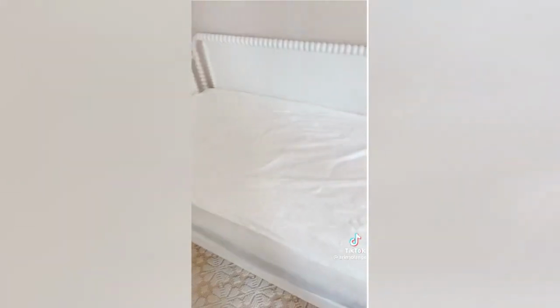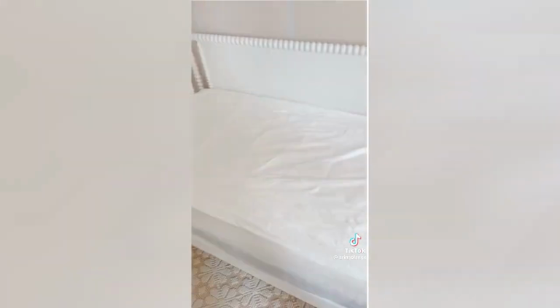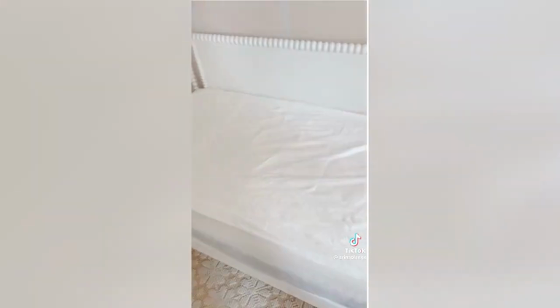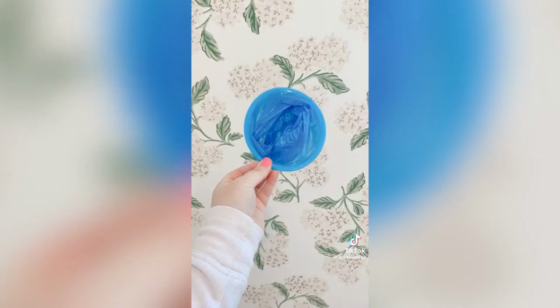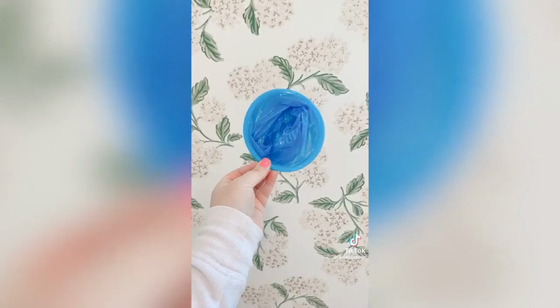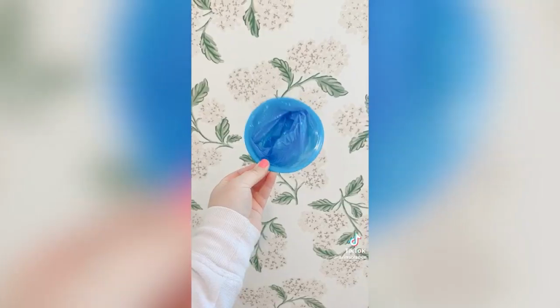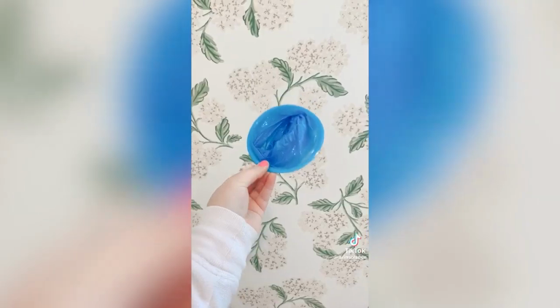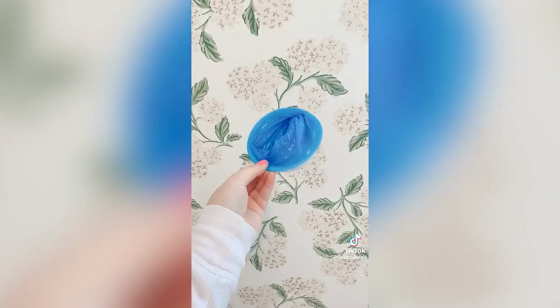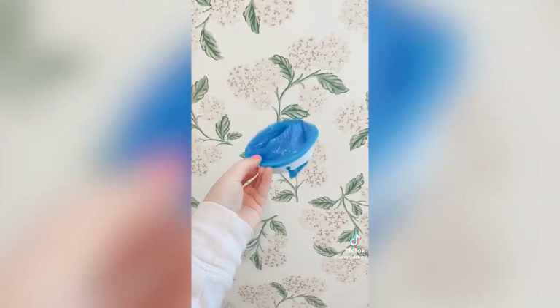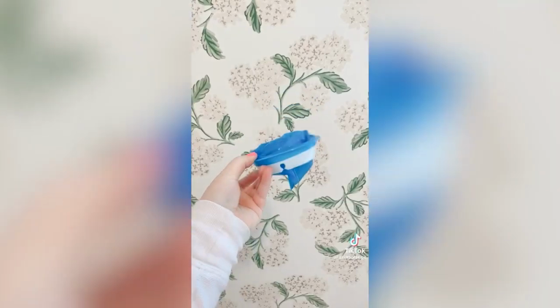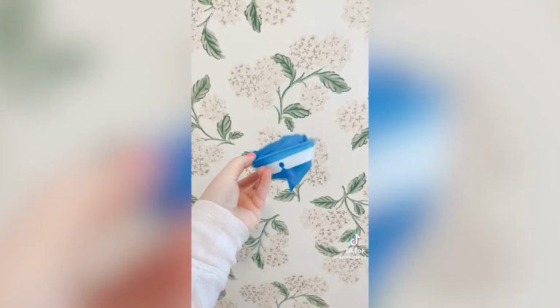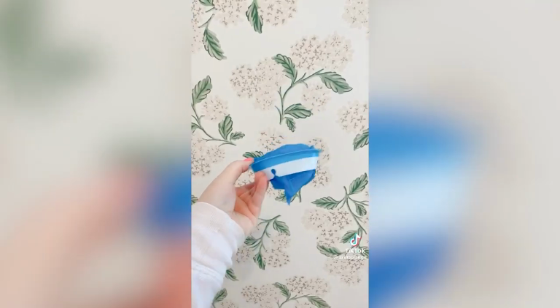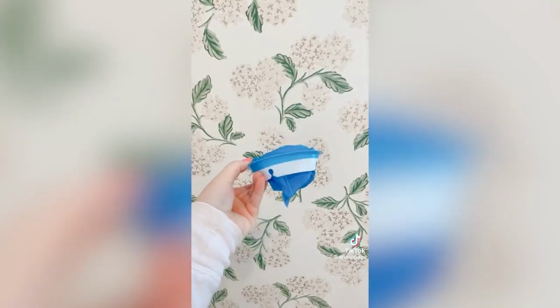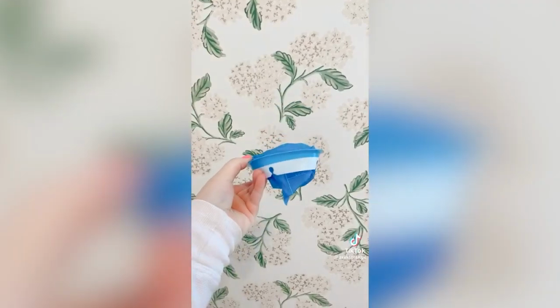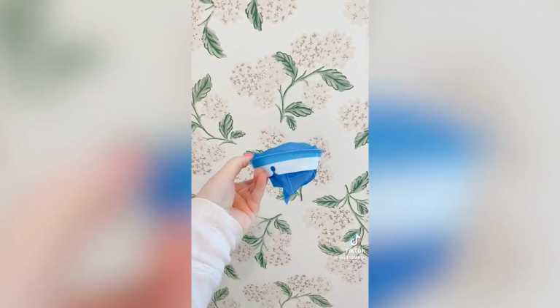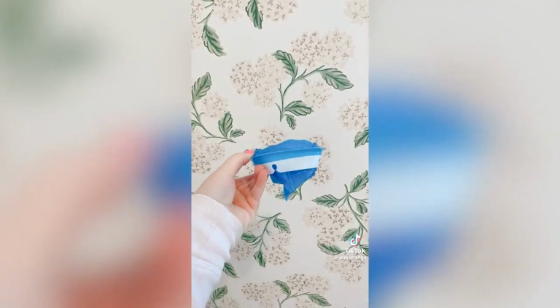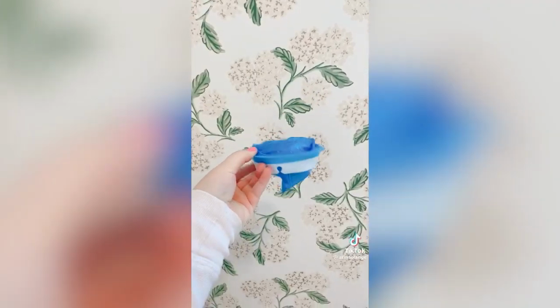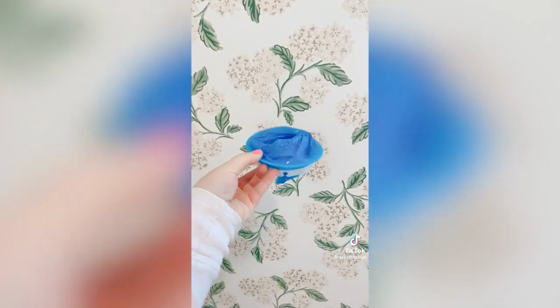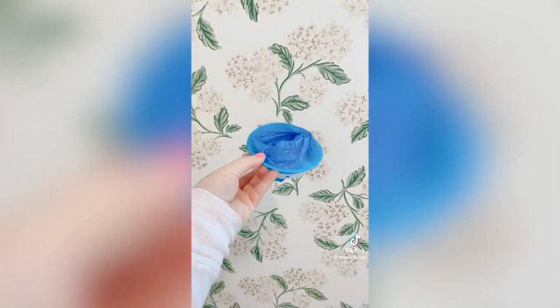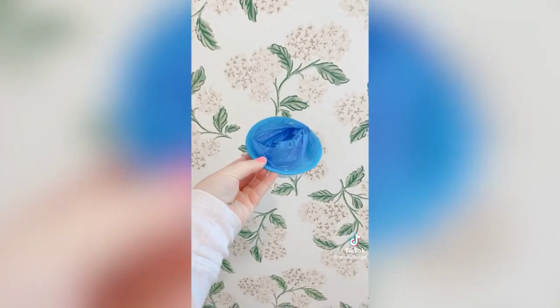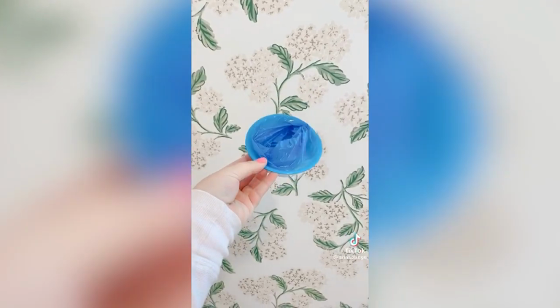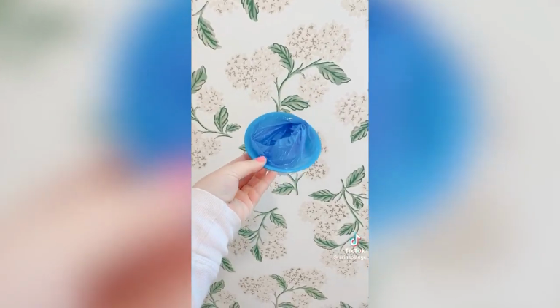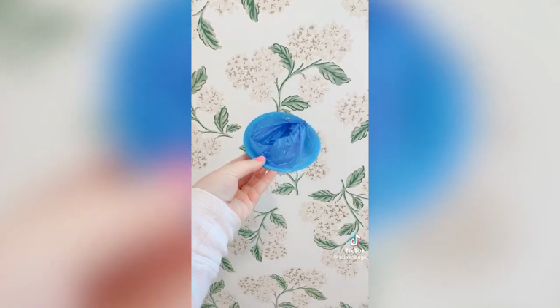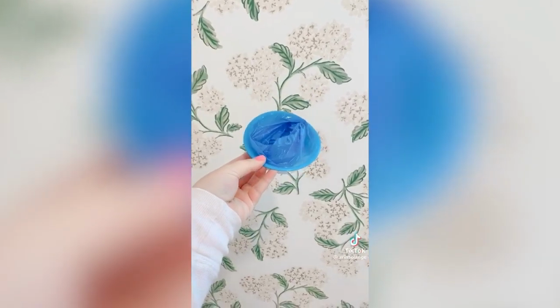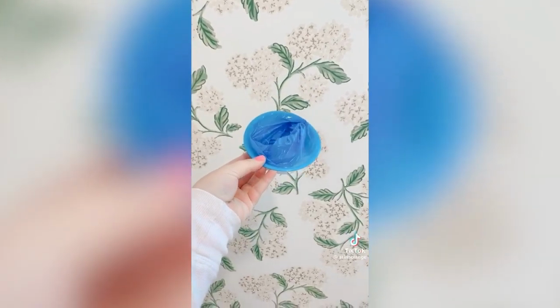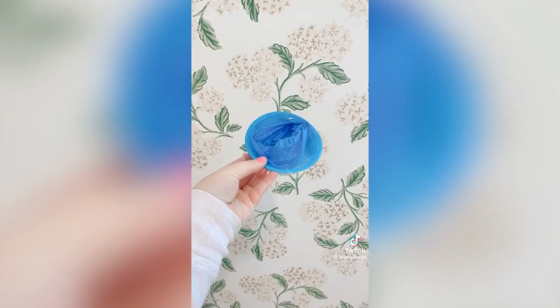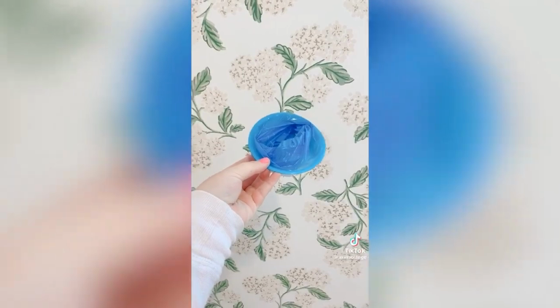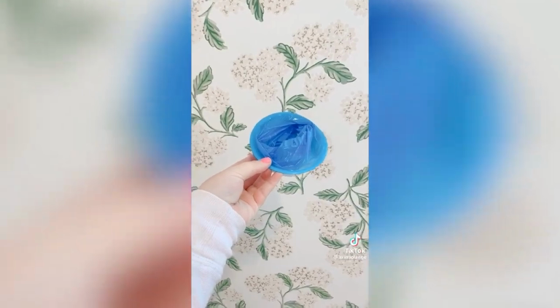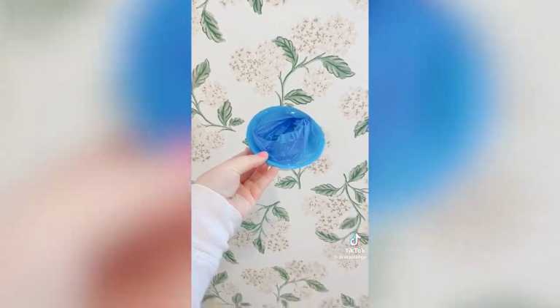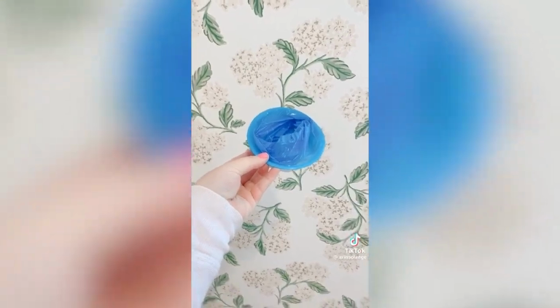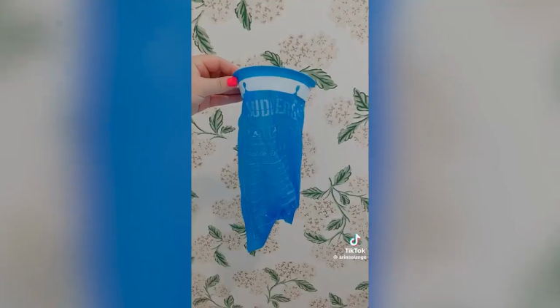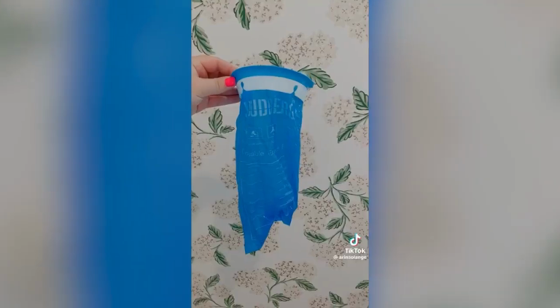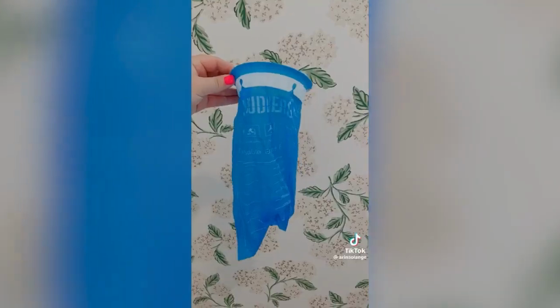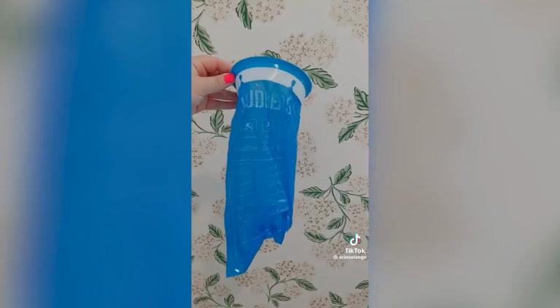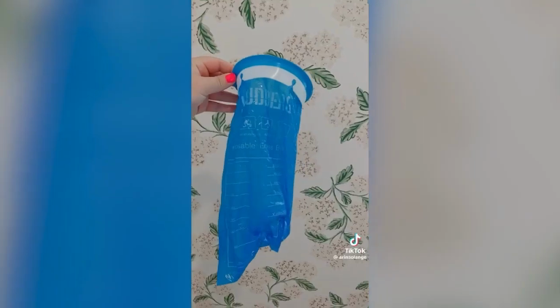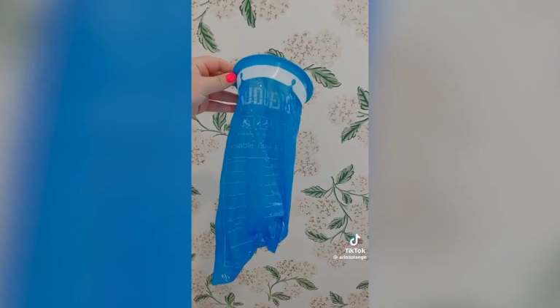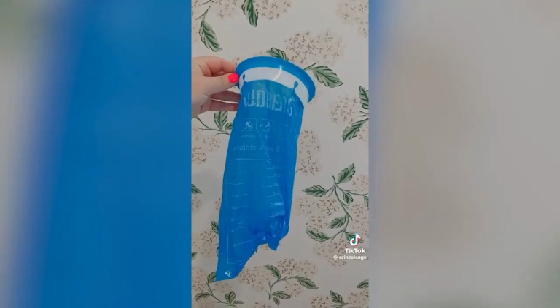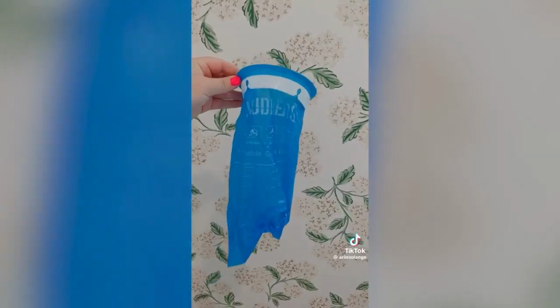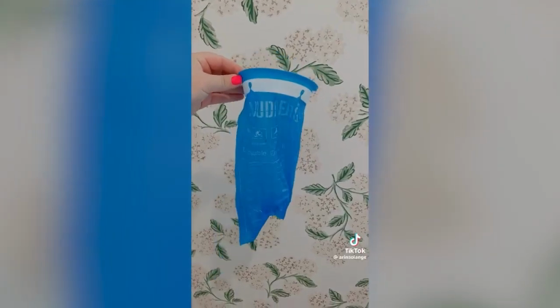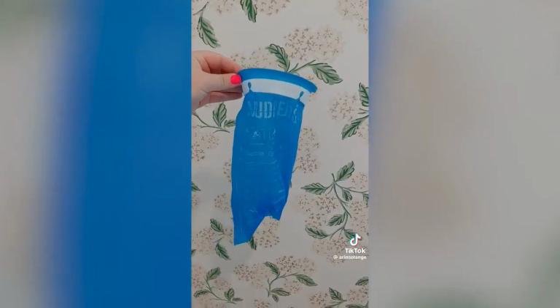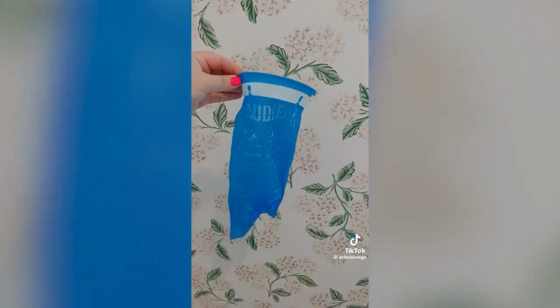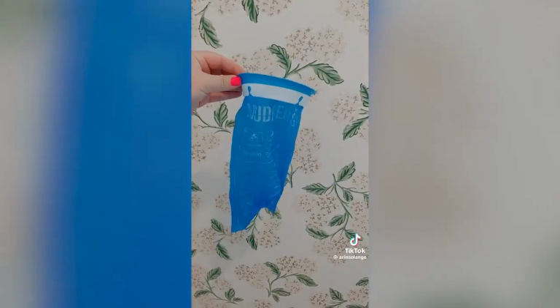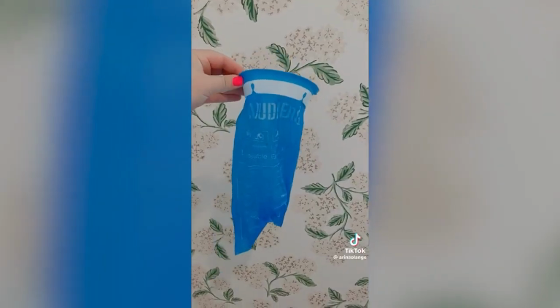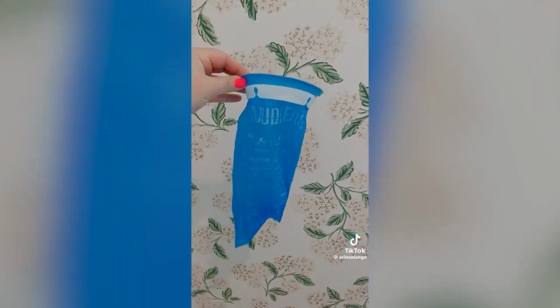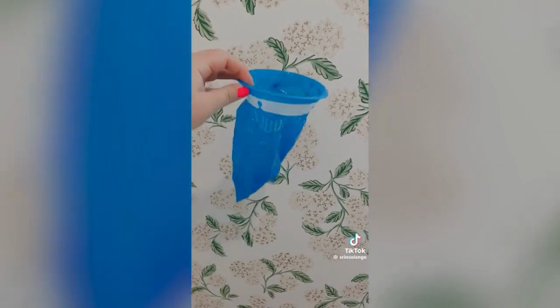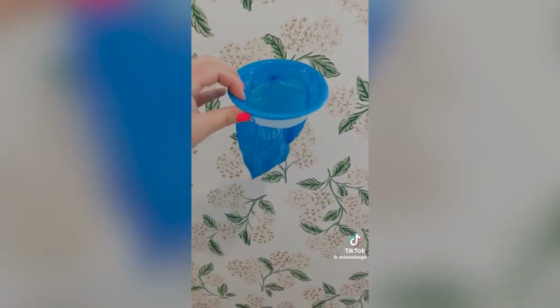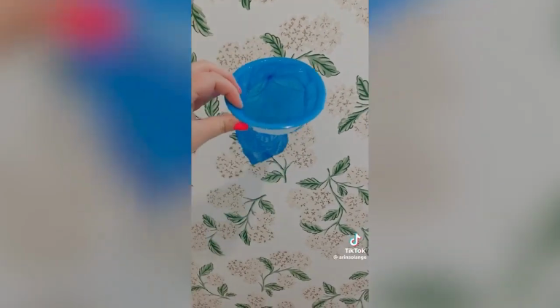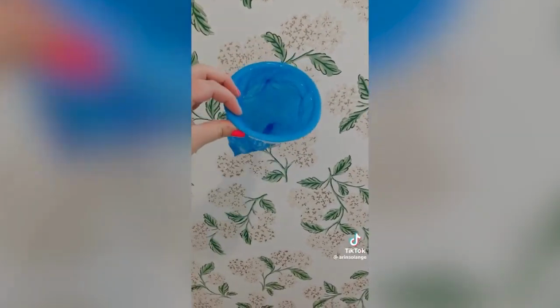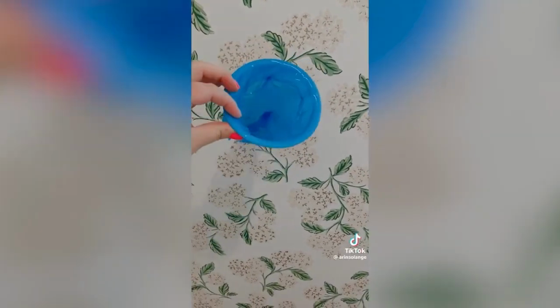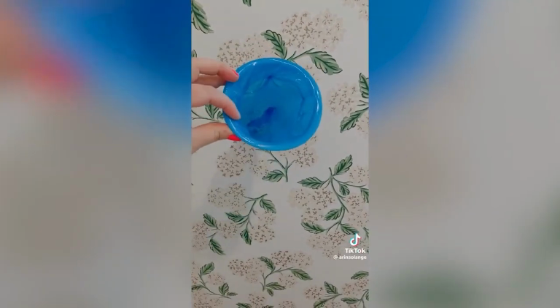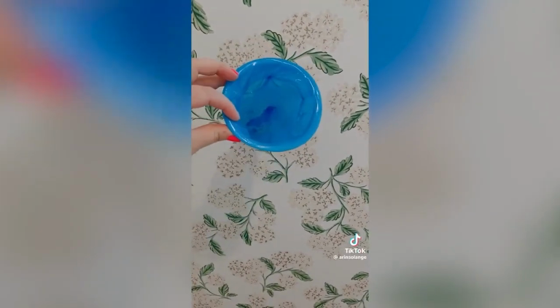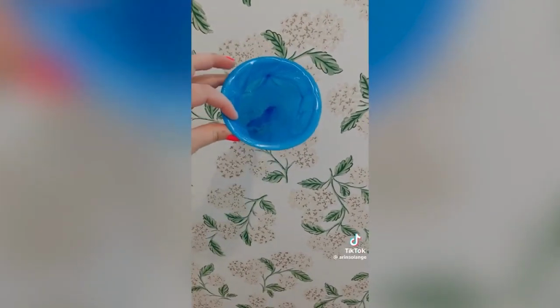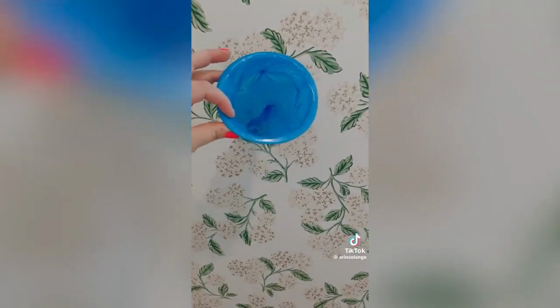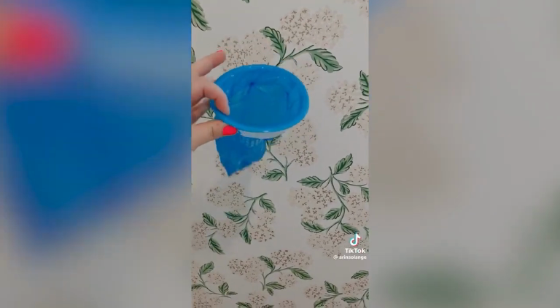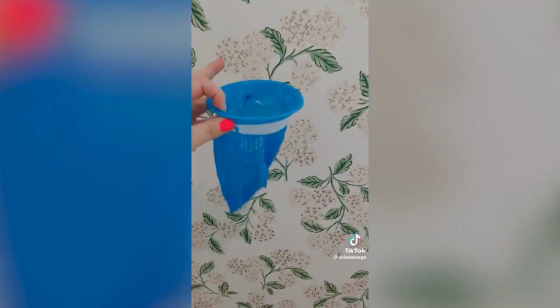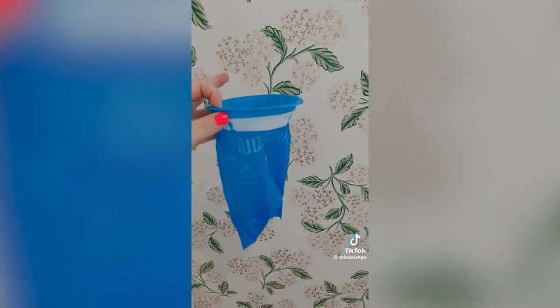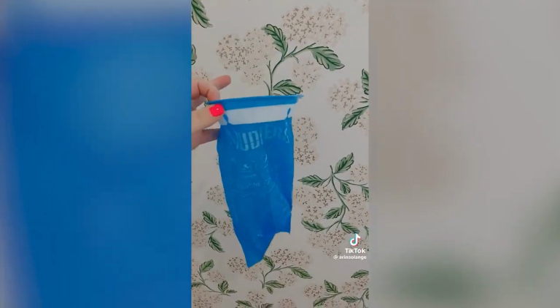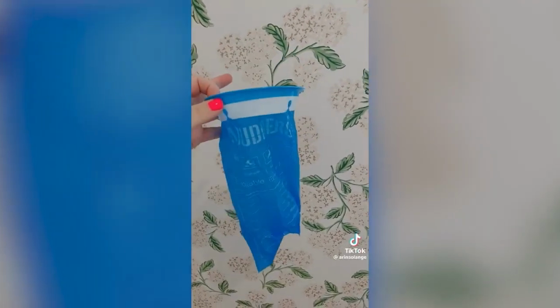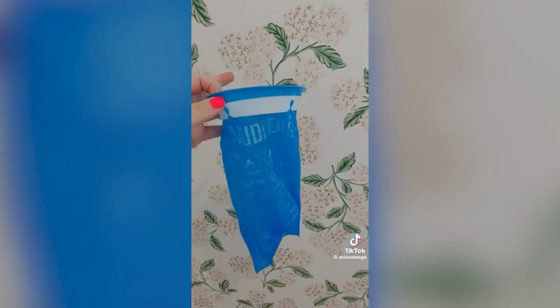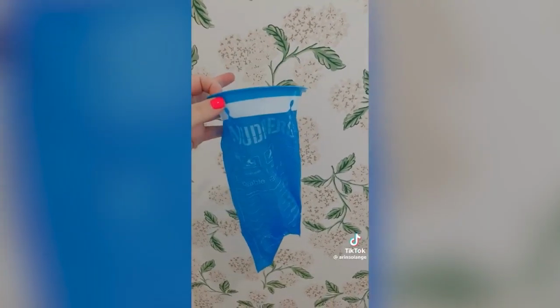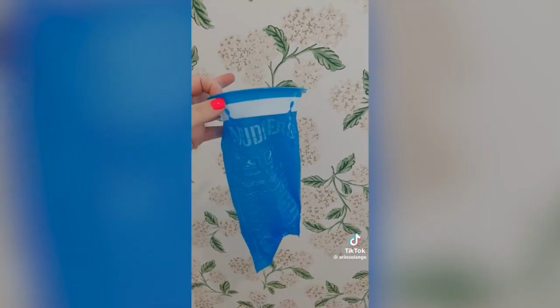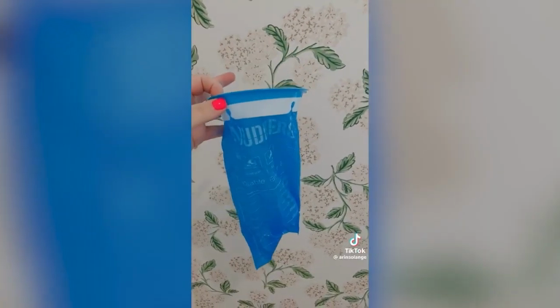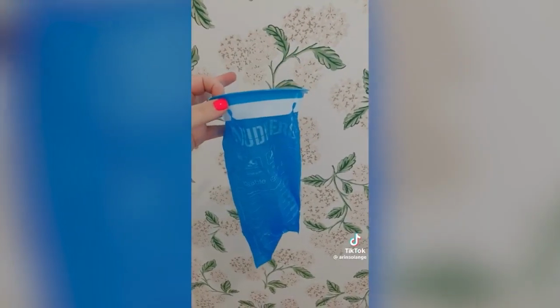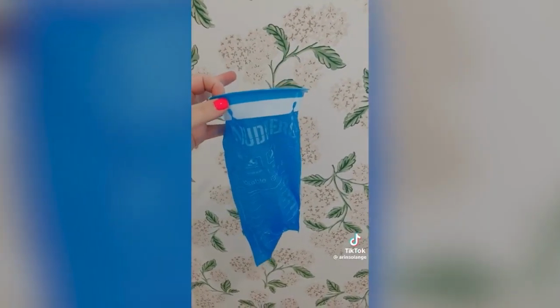And last, keep these blue bags in your car and in your house. I promise you'll thank me if you need them. Here's to hoping we all stay healthy.